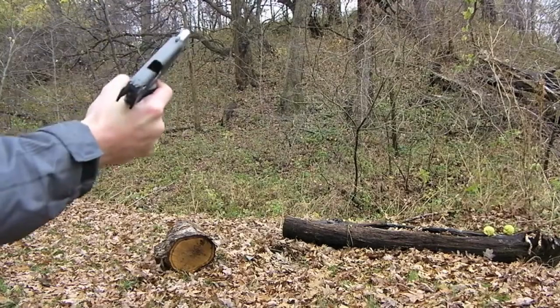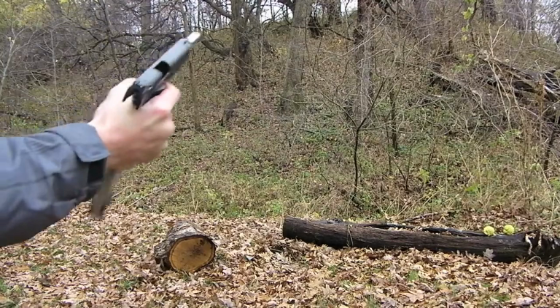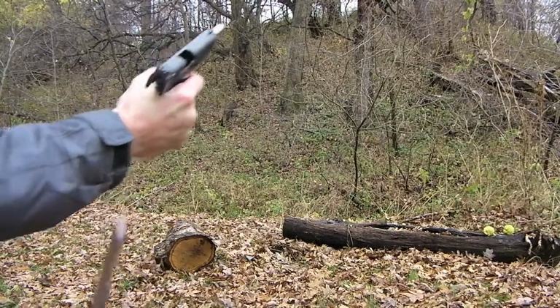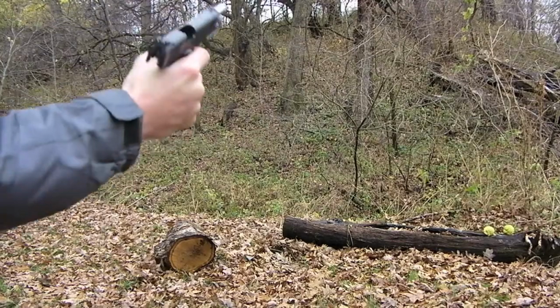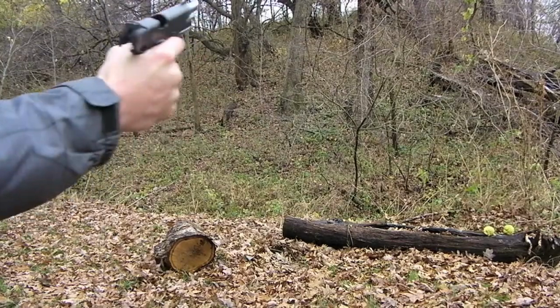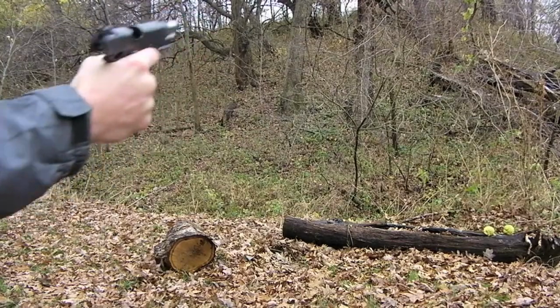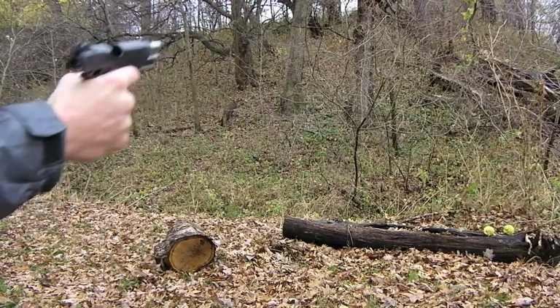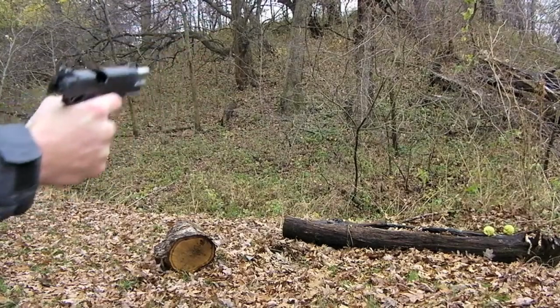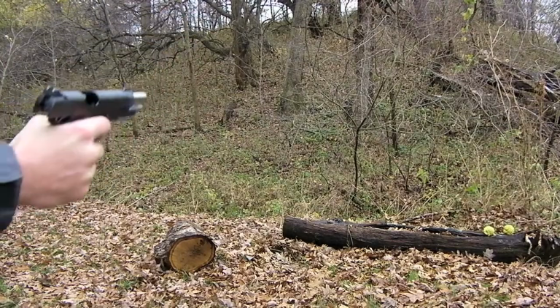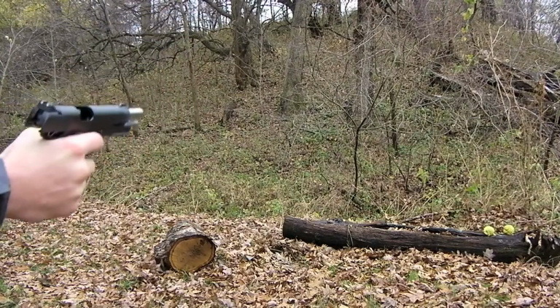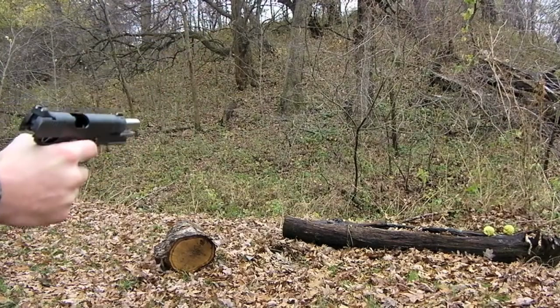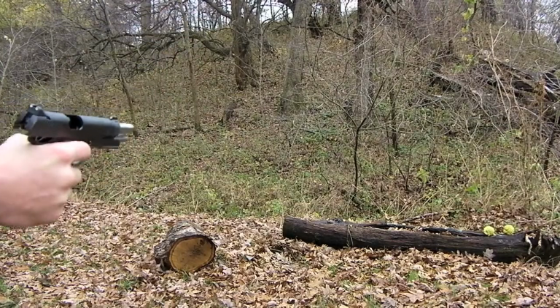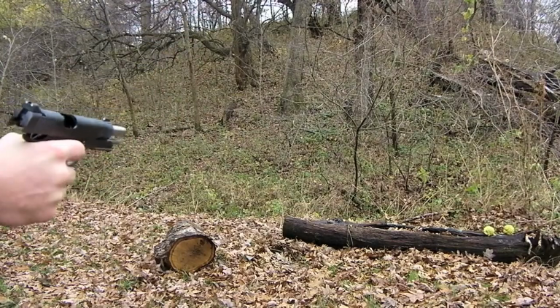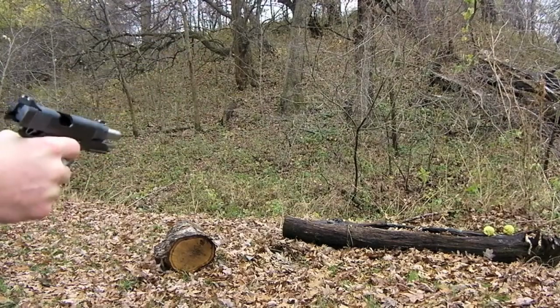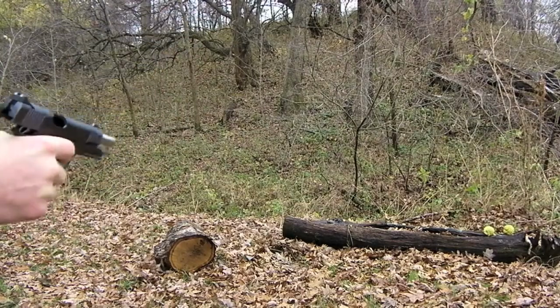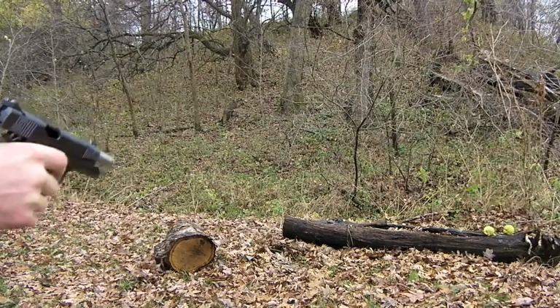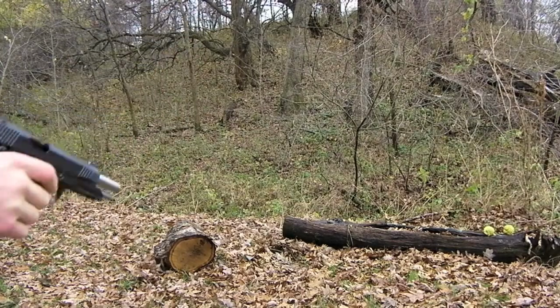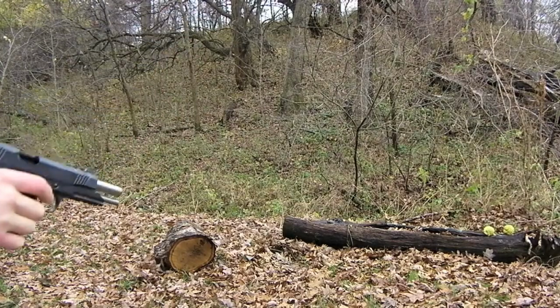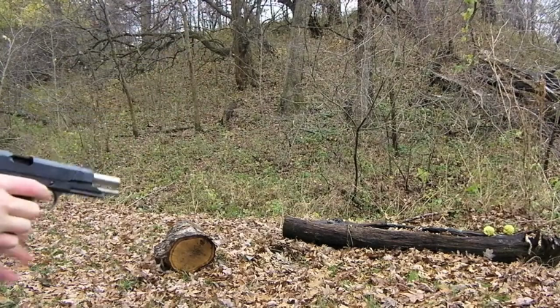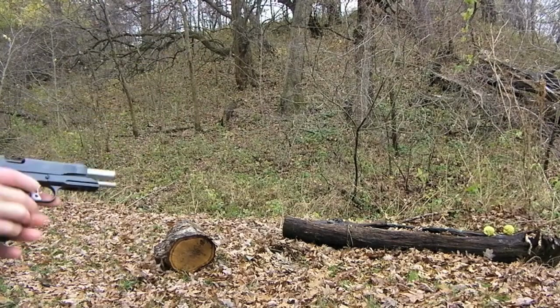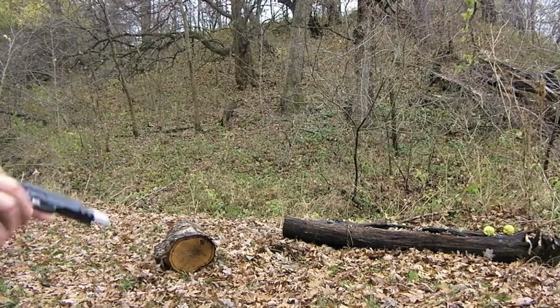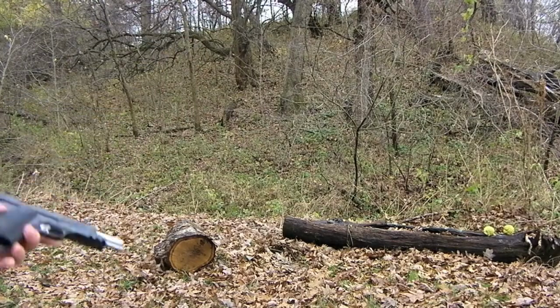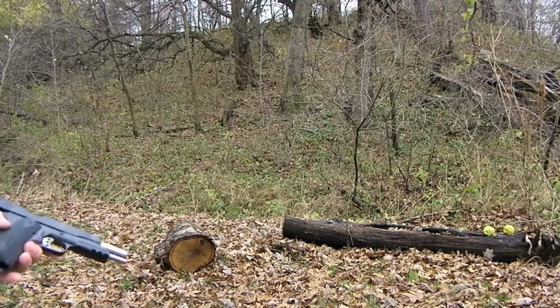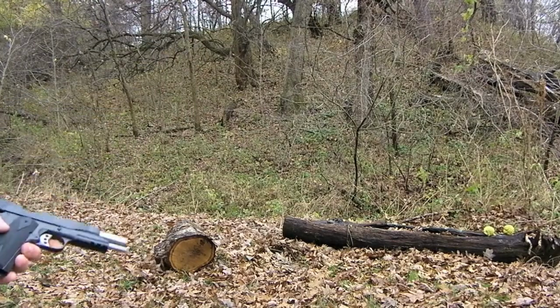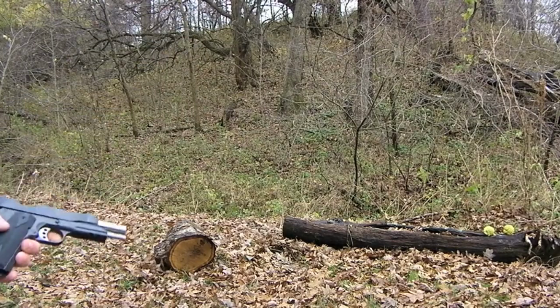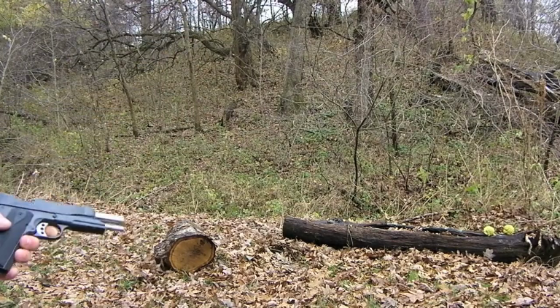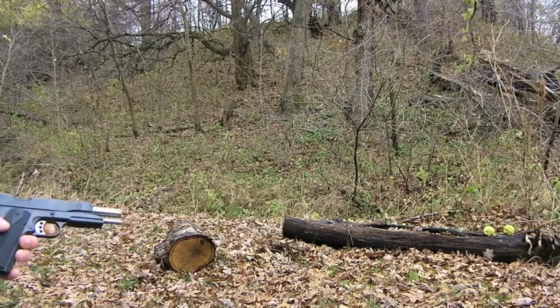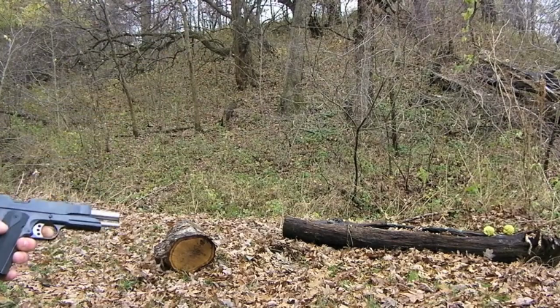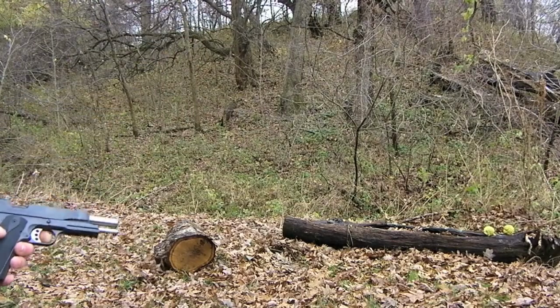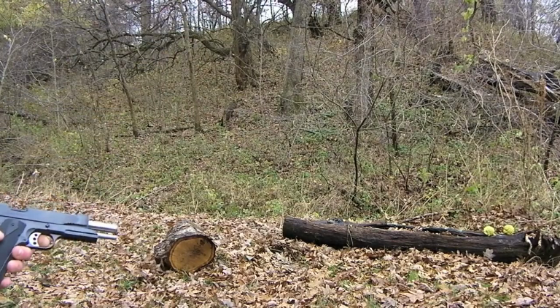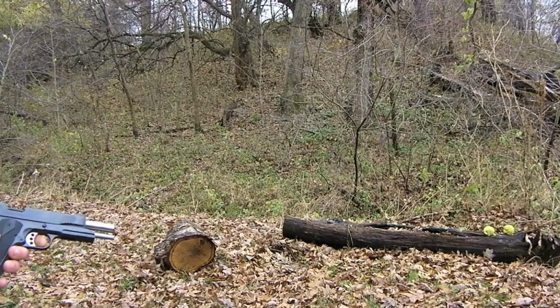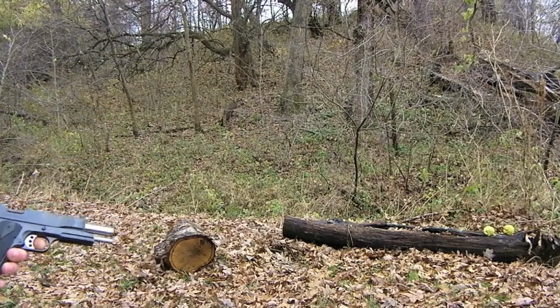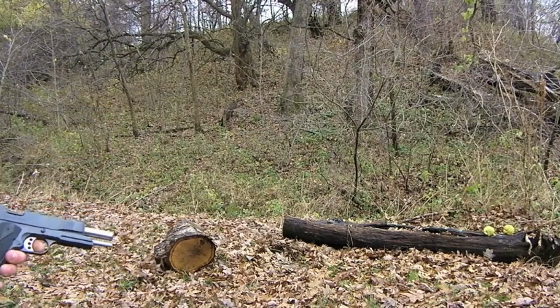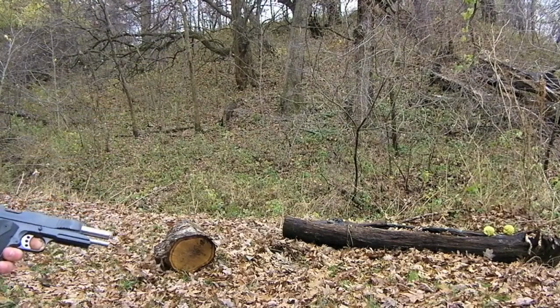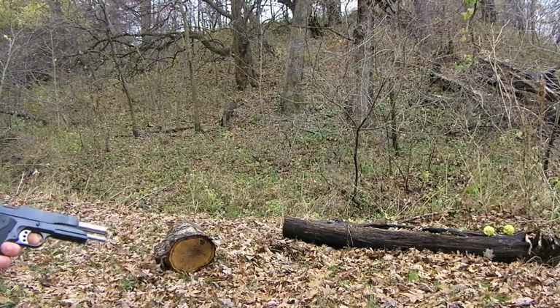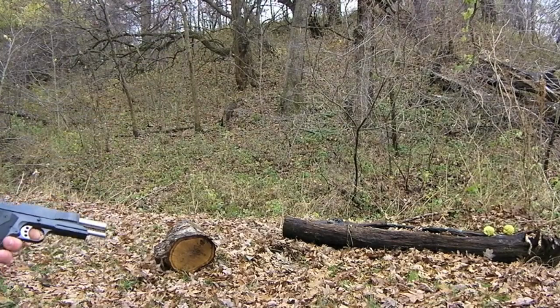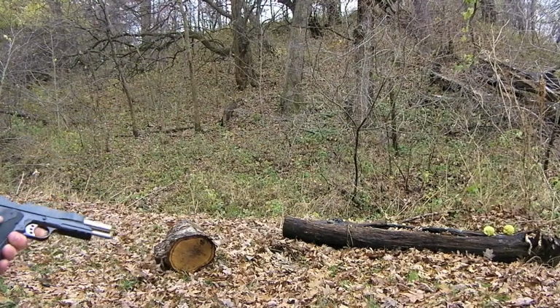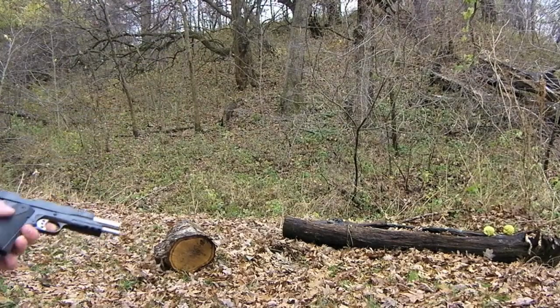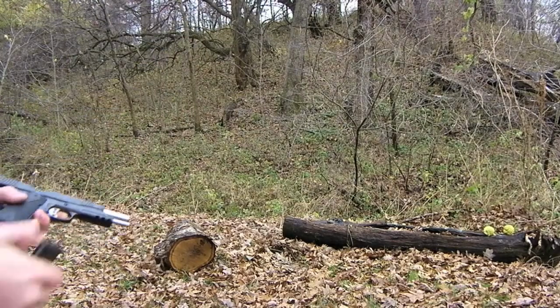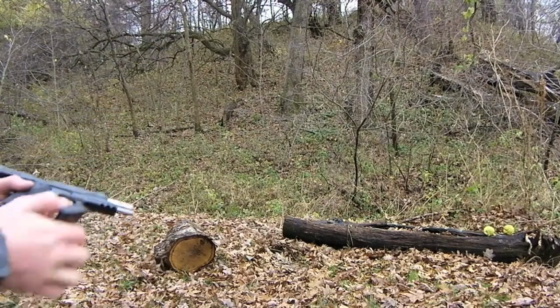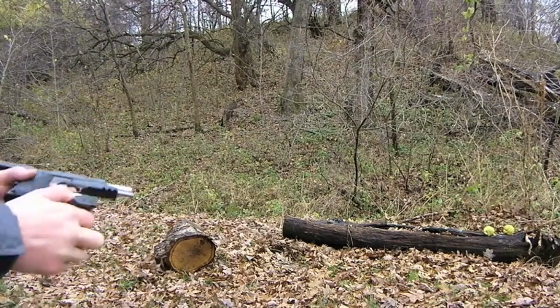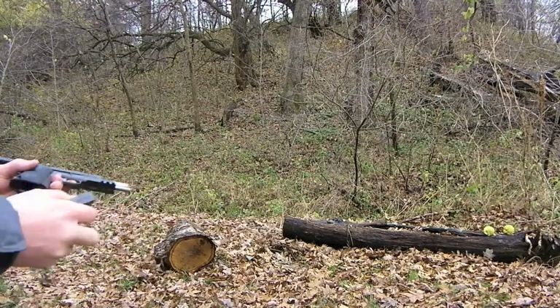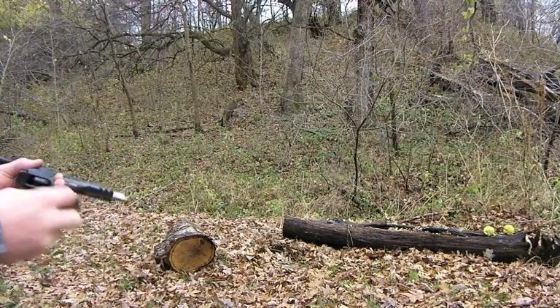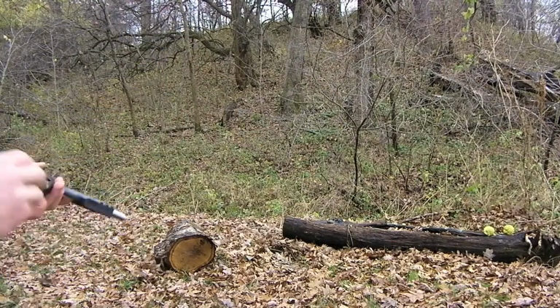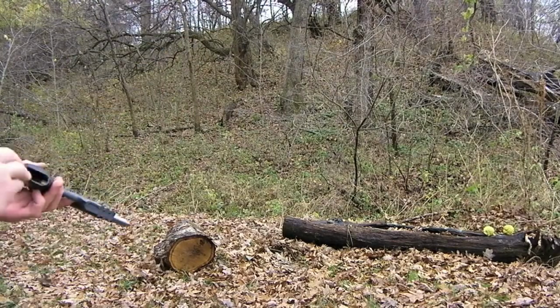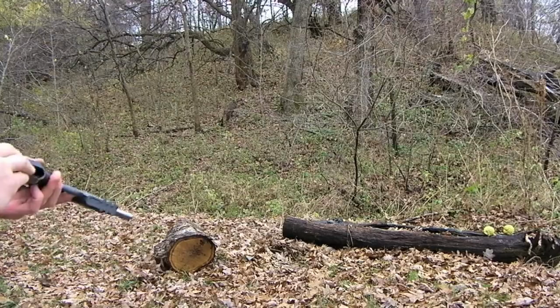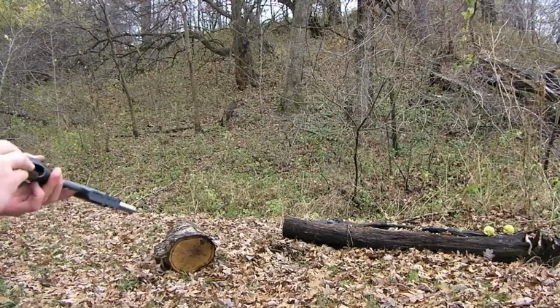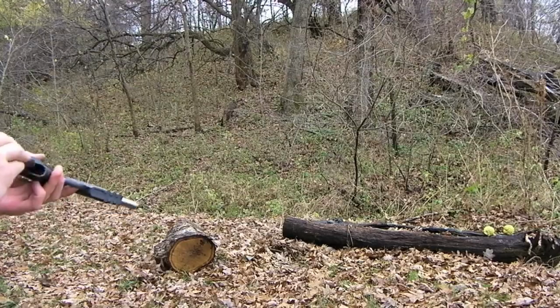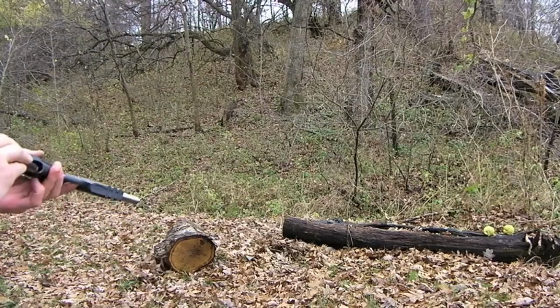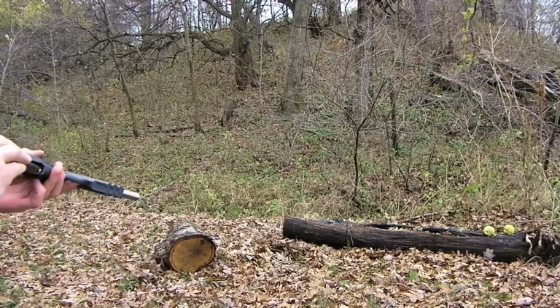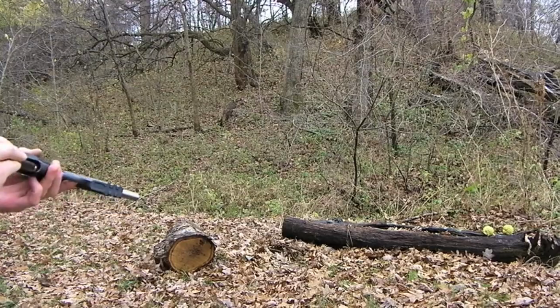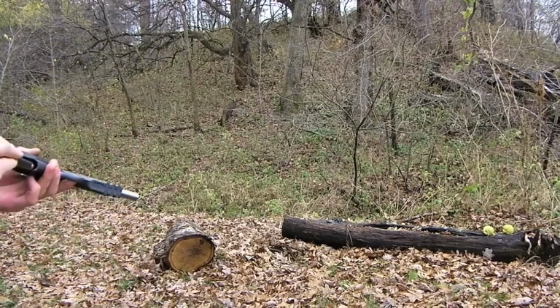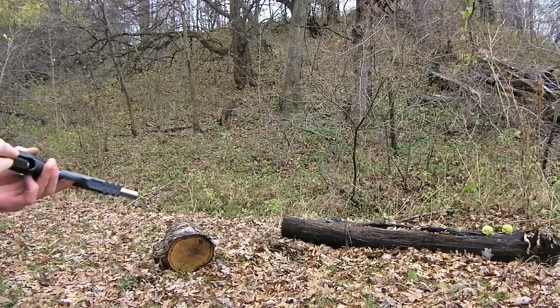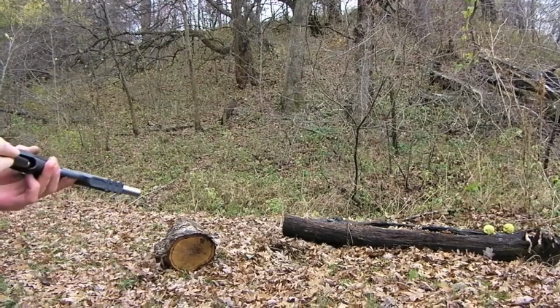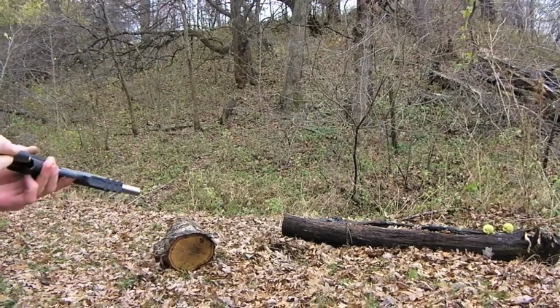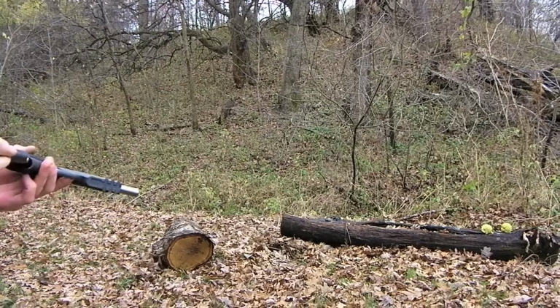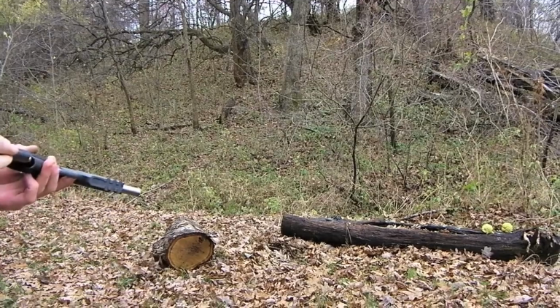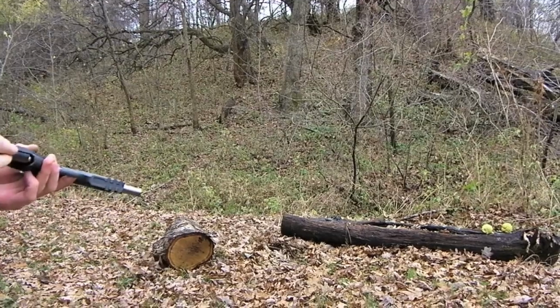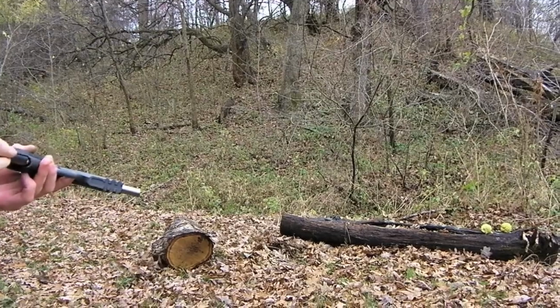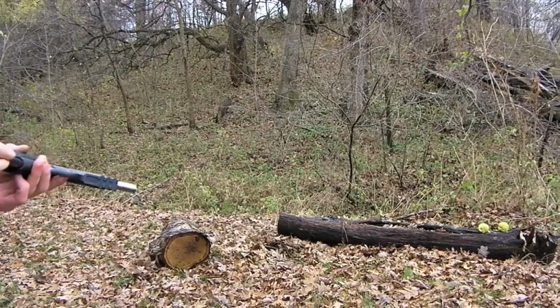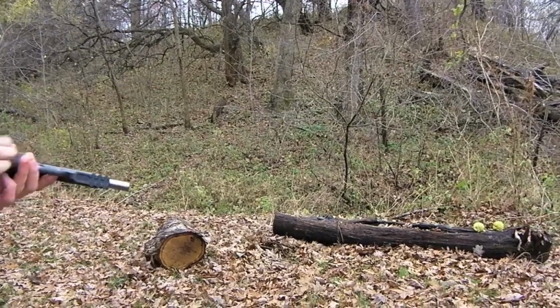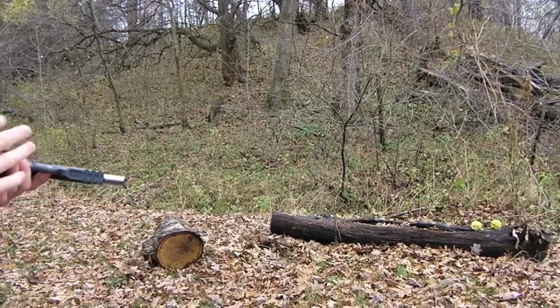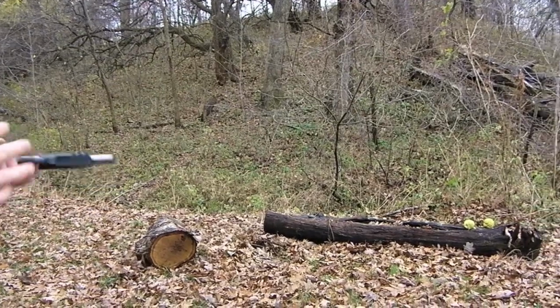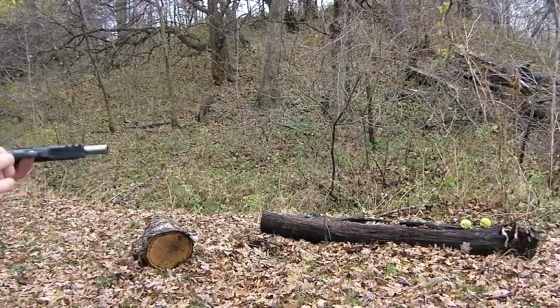A little low on those two. Hold up, let me finish it off — I hit those two a little low on the log.